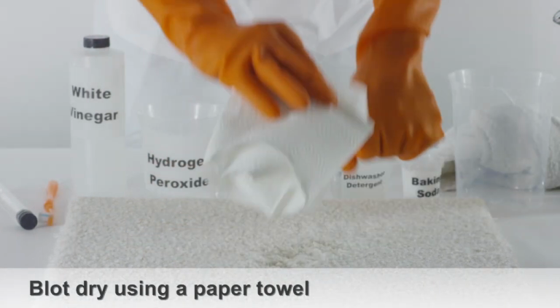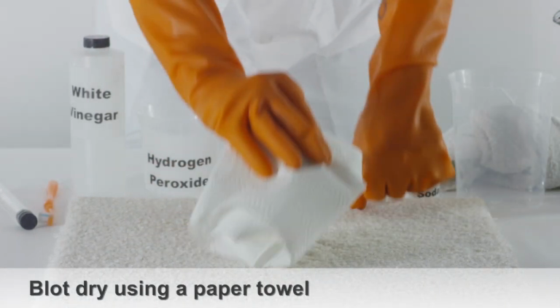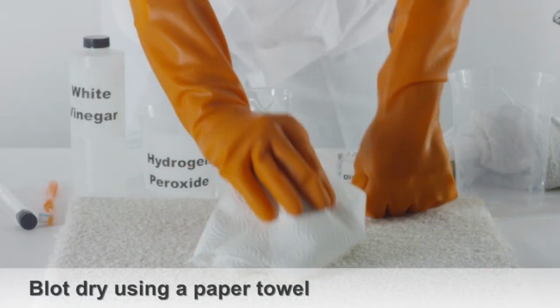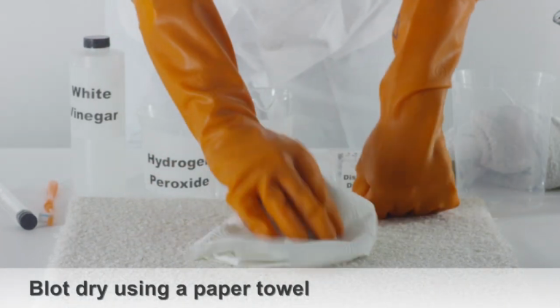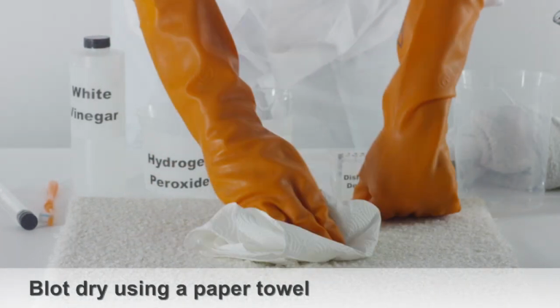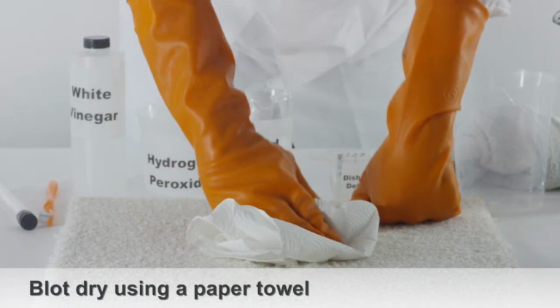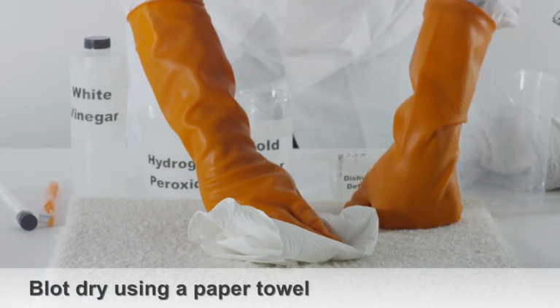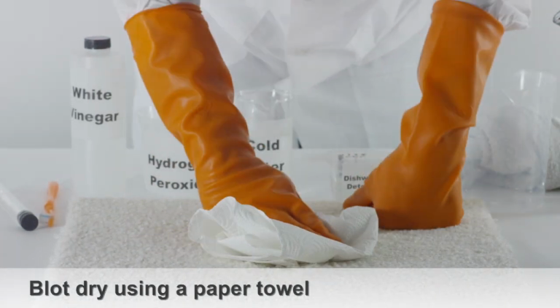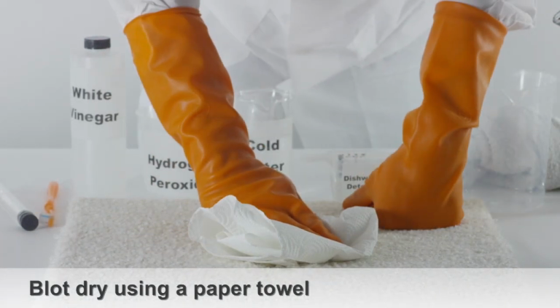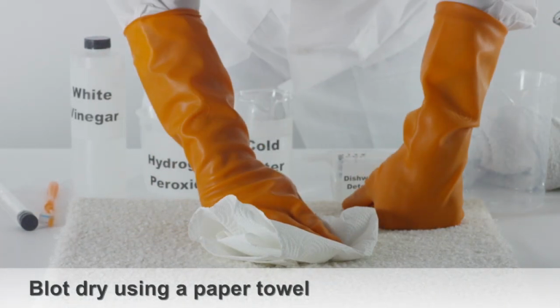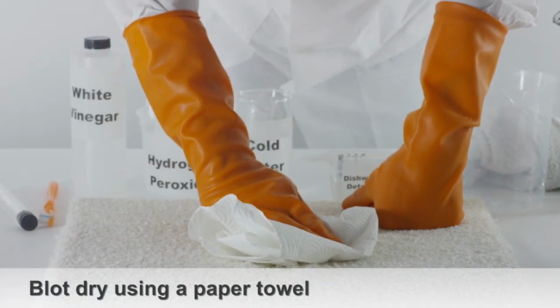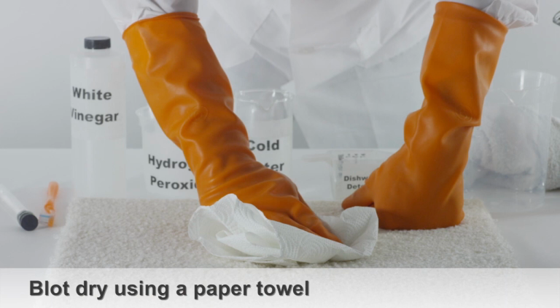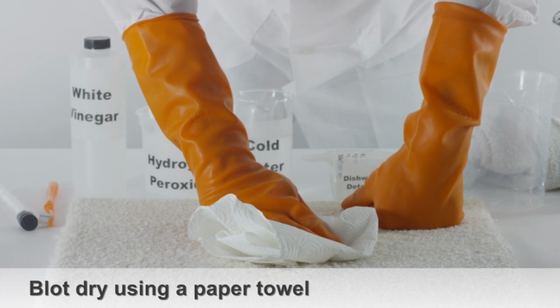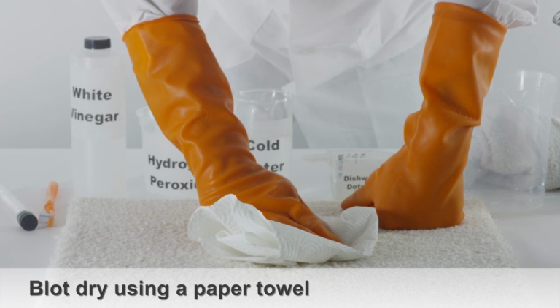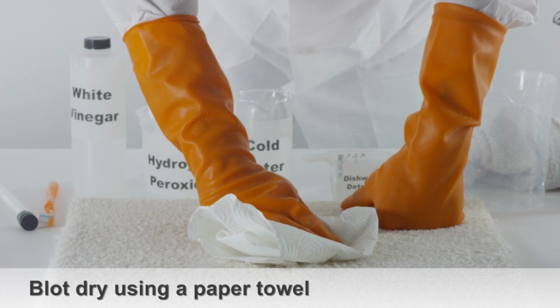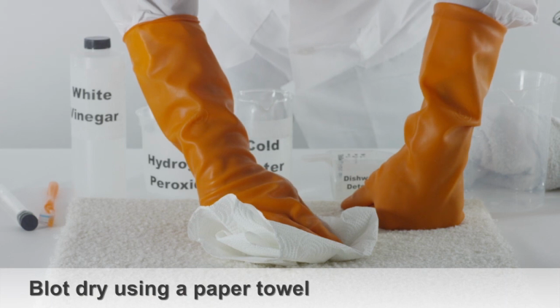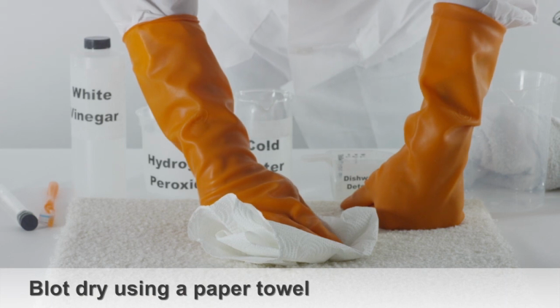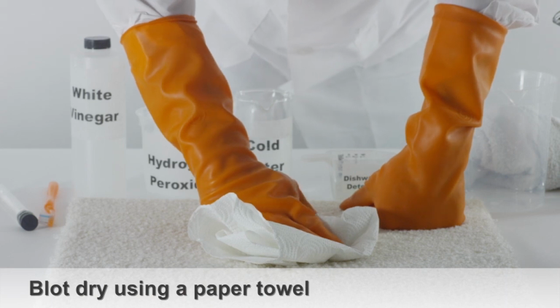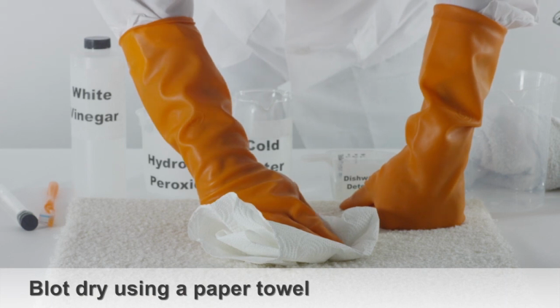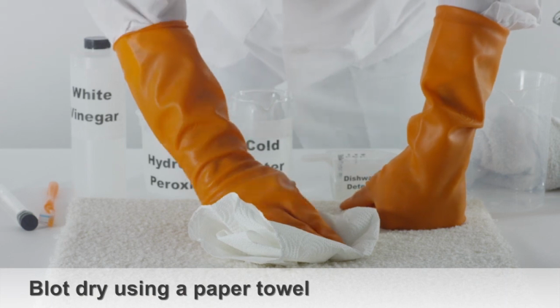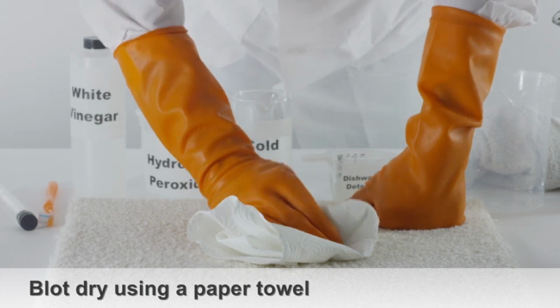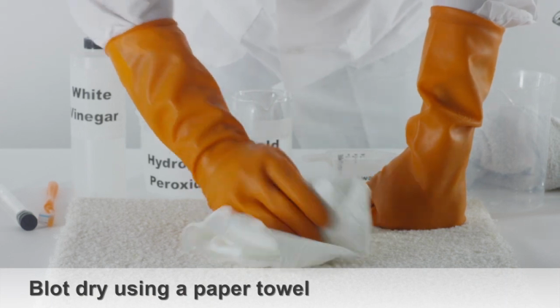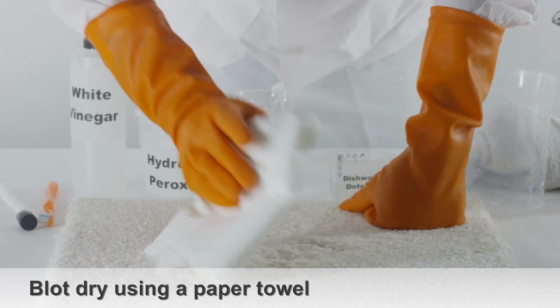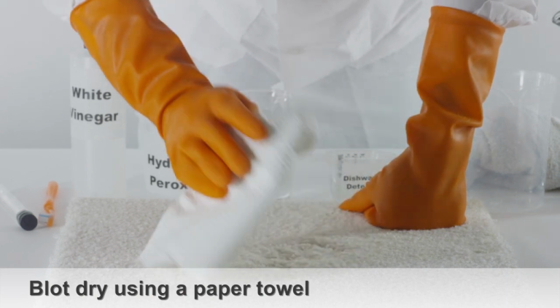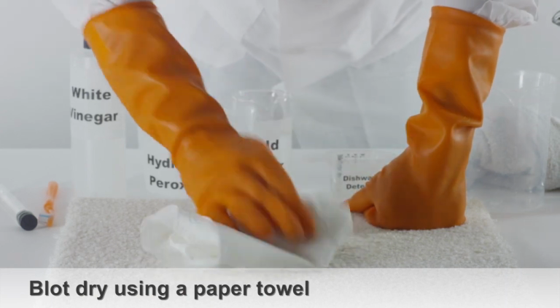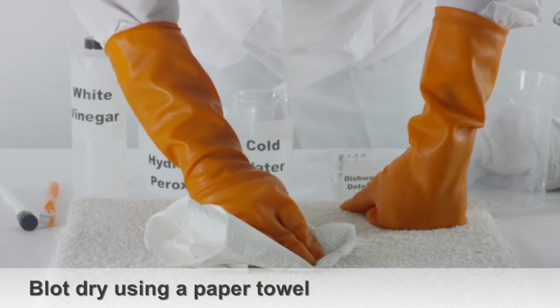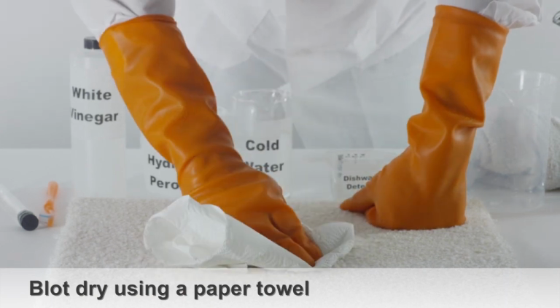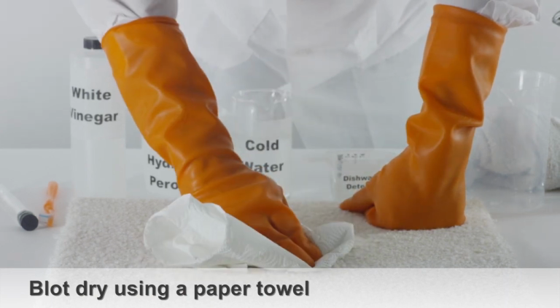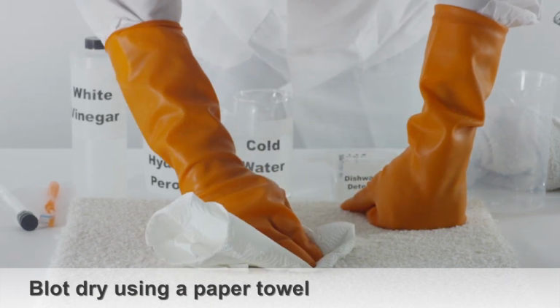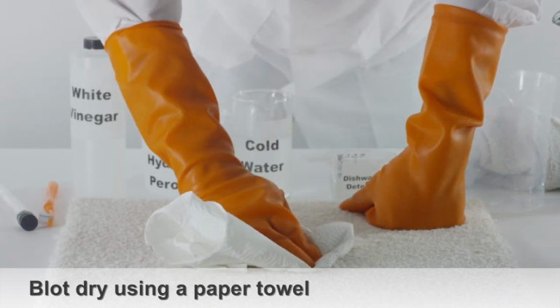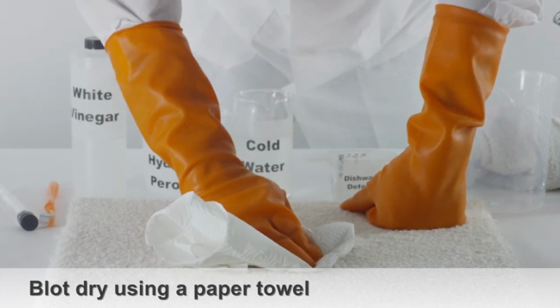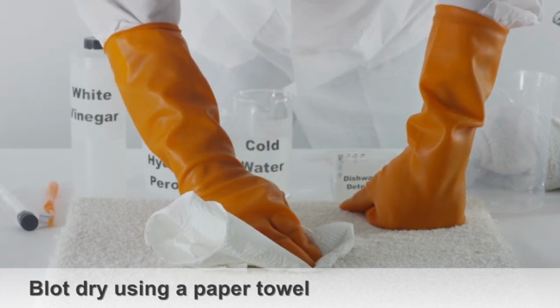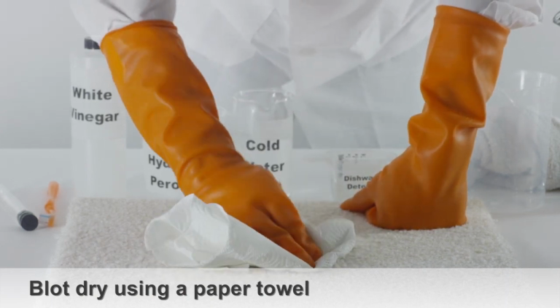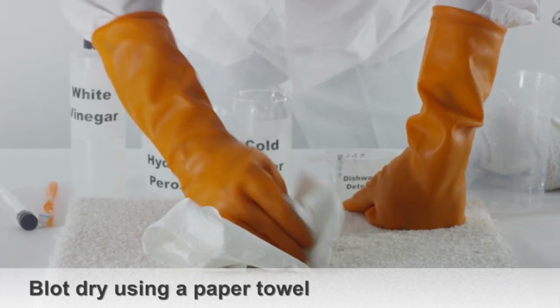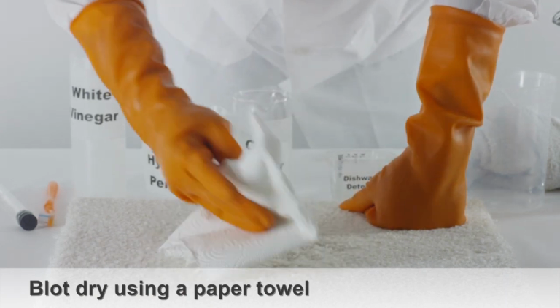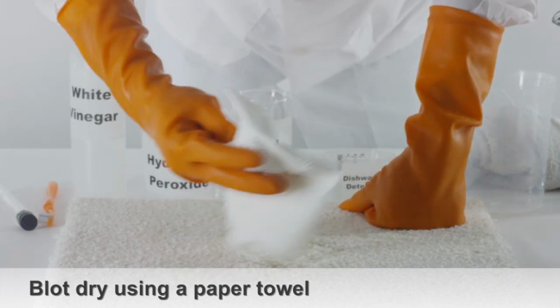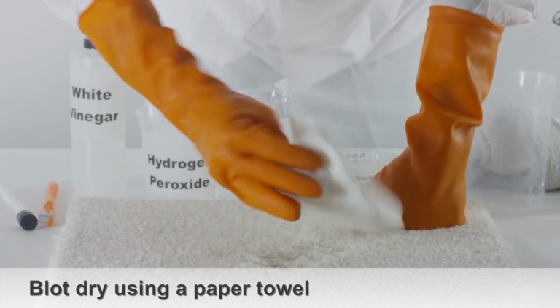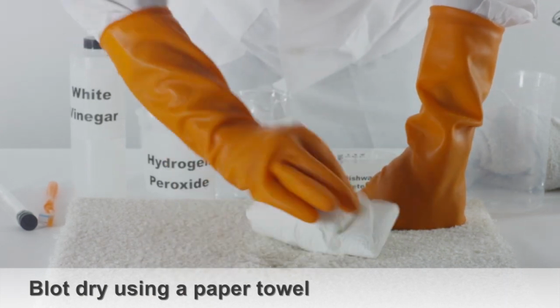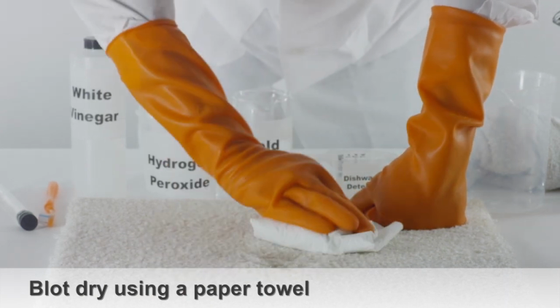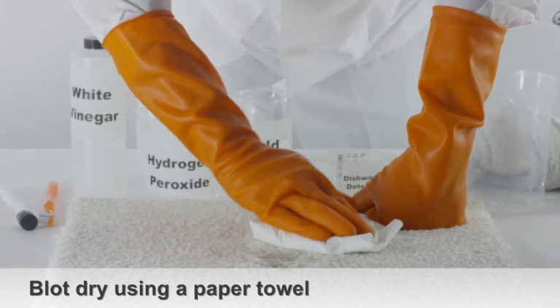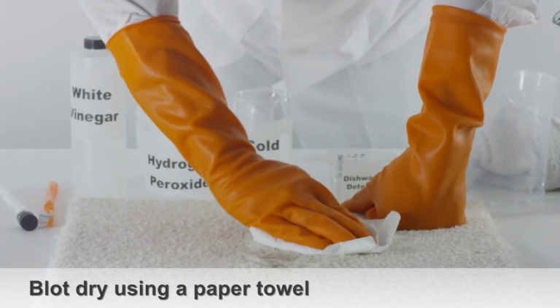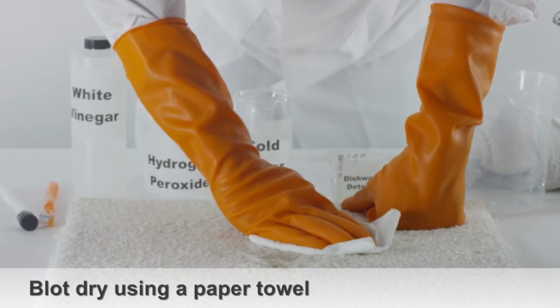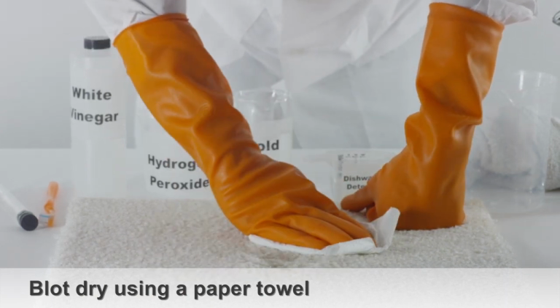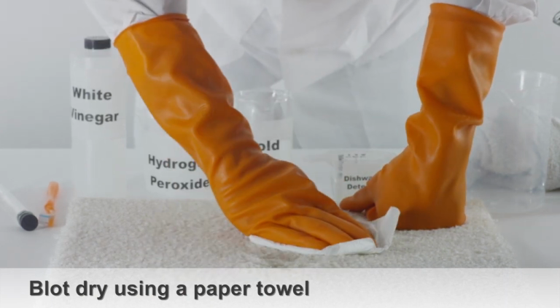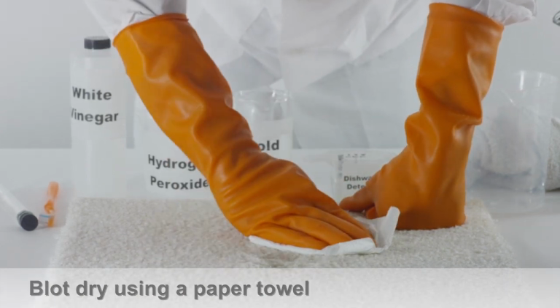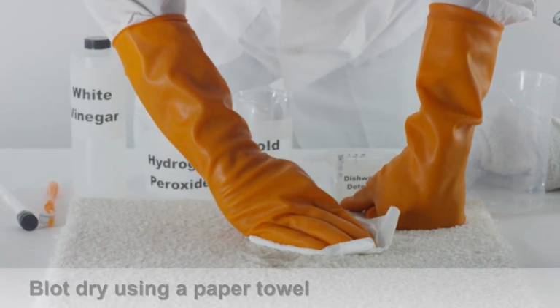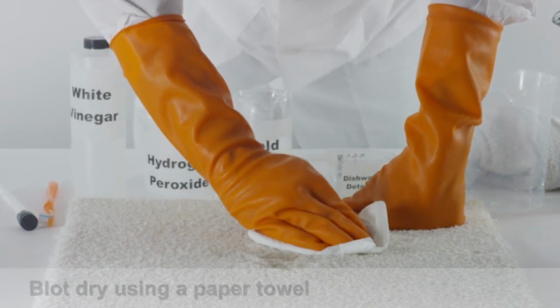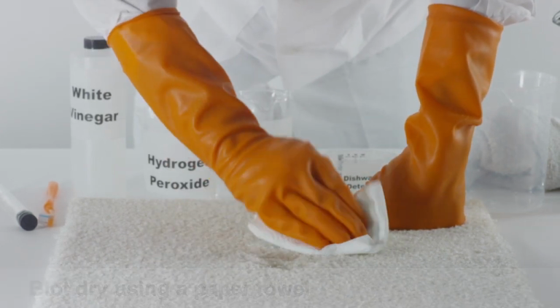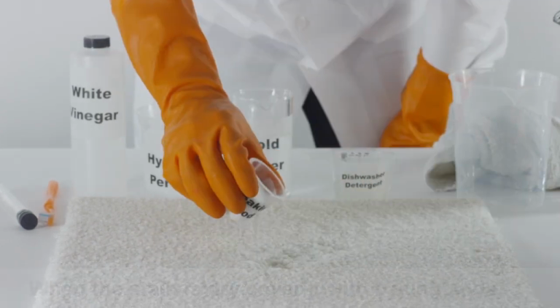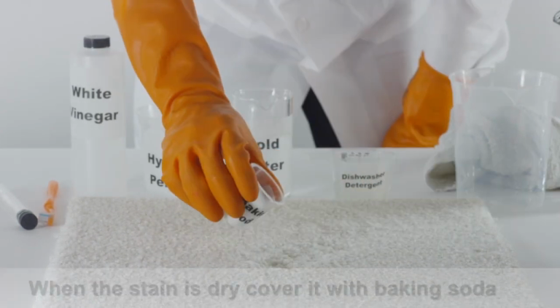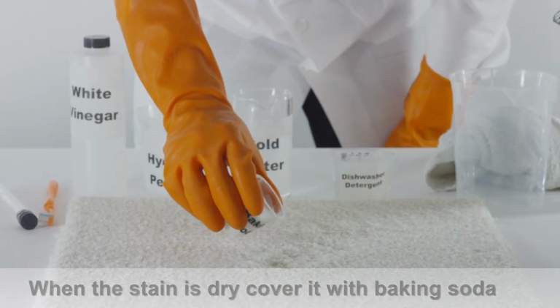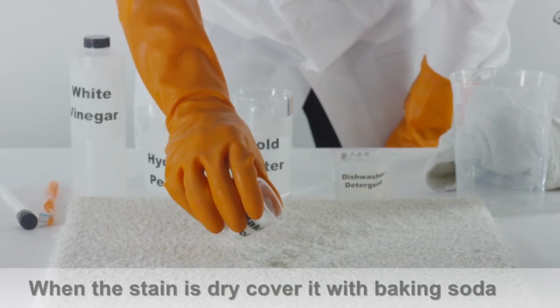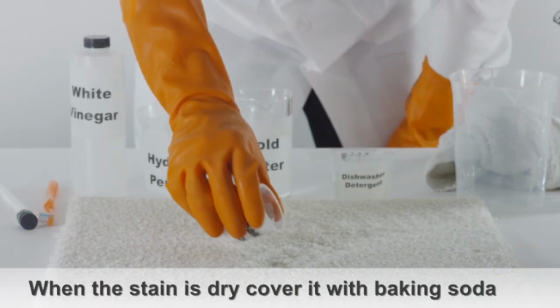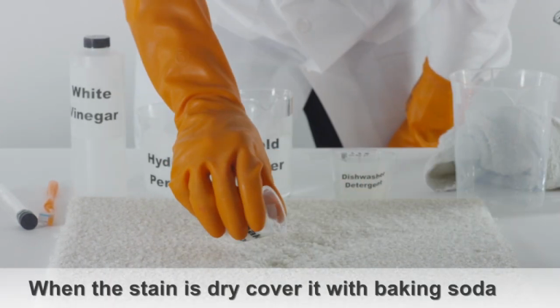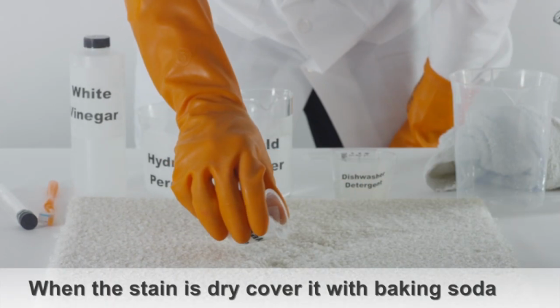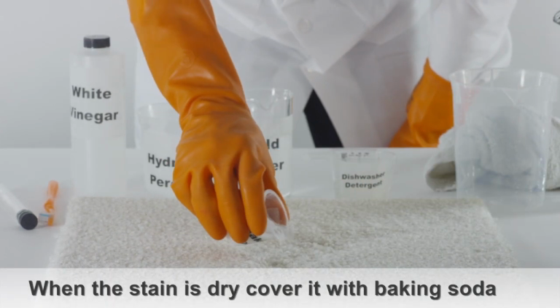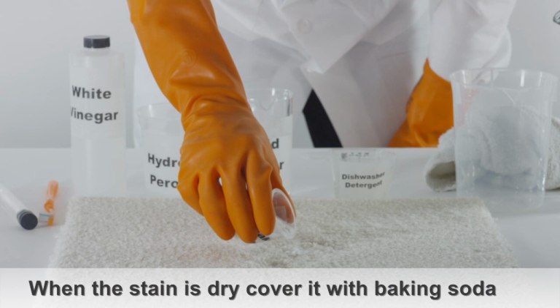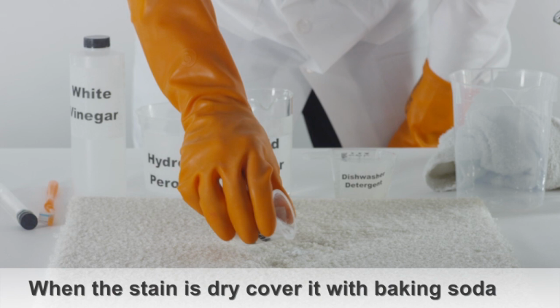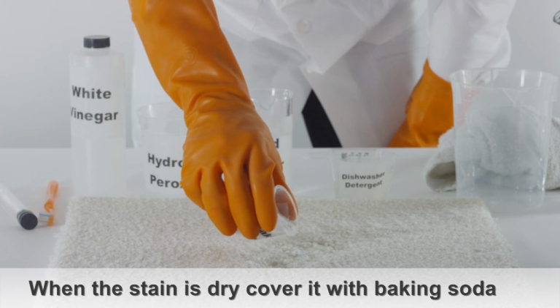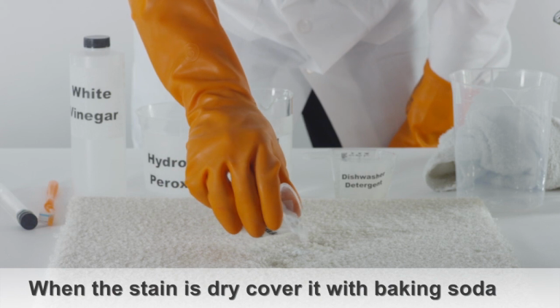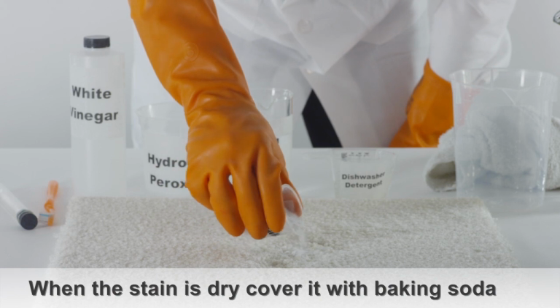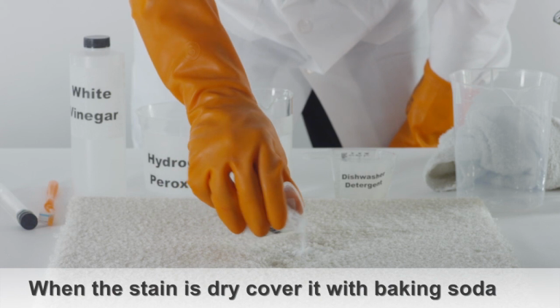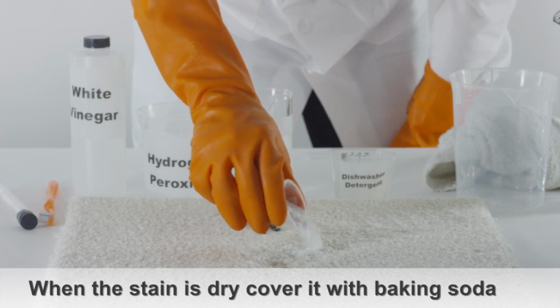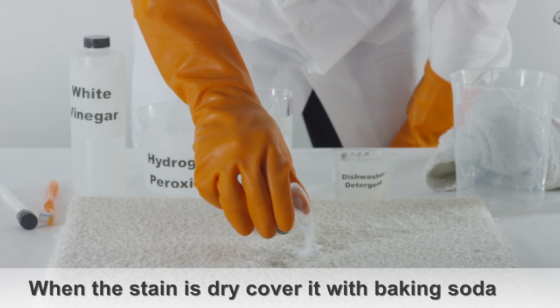Blot the urine stain using a paper towel, pressing firmly onto it. When the section of the carpet is dry, cover the stain with baking soda.